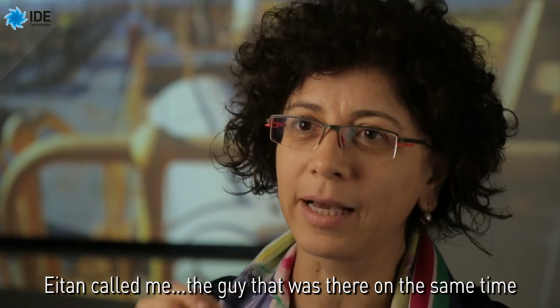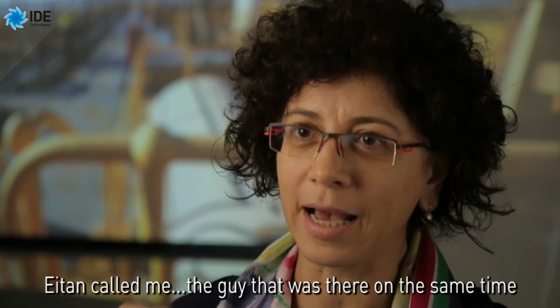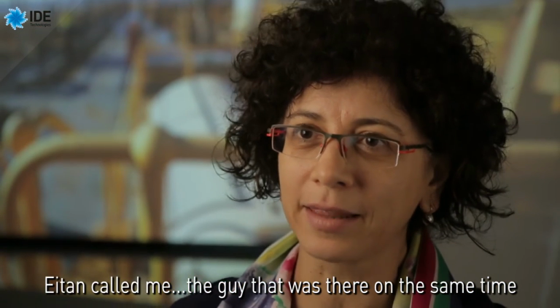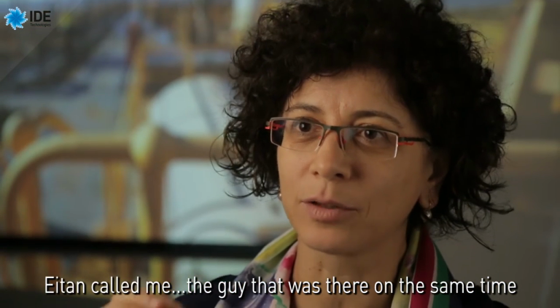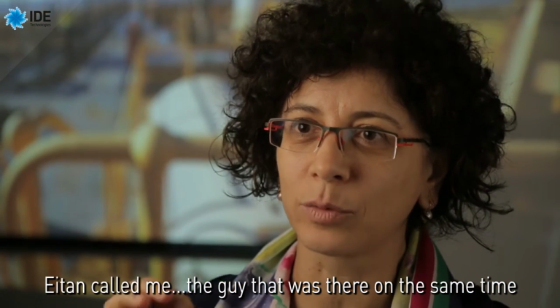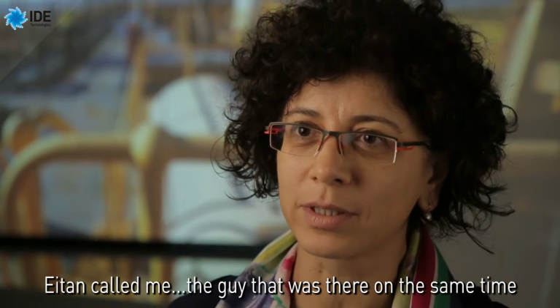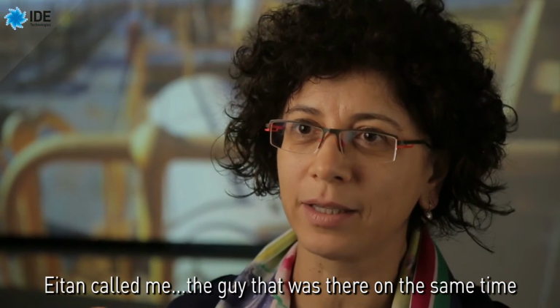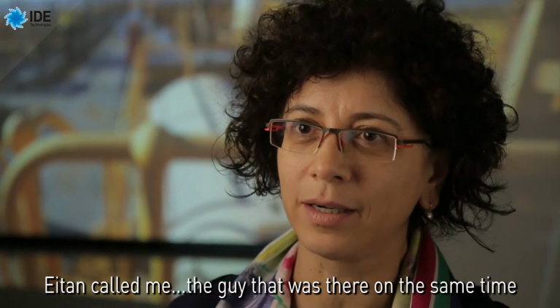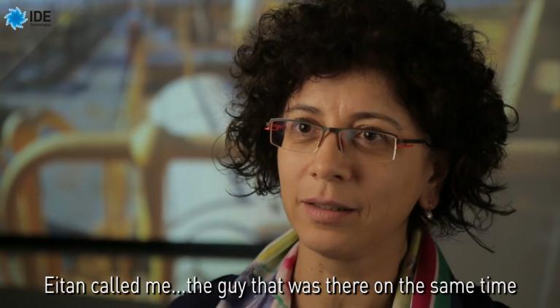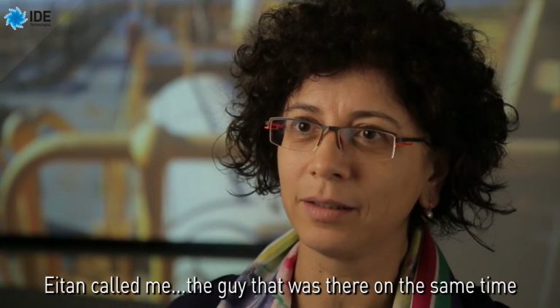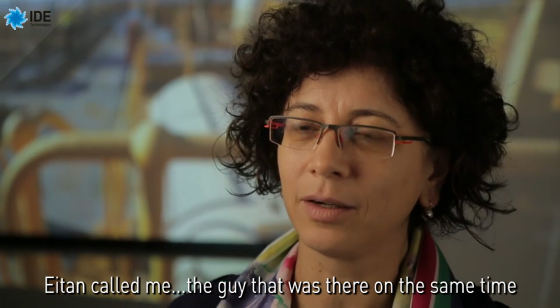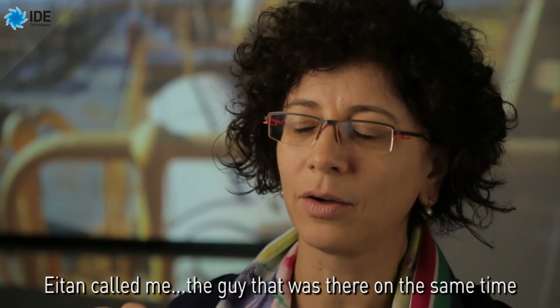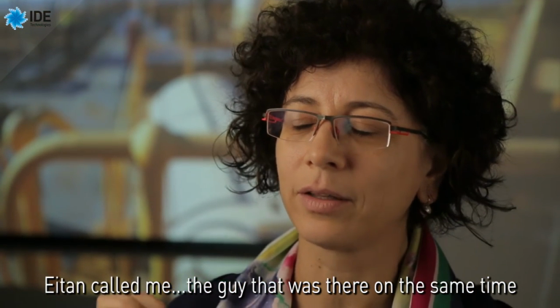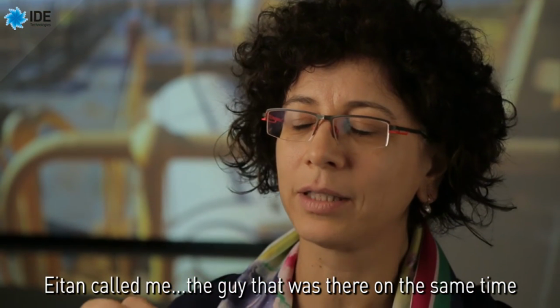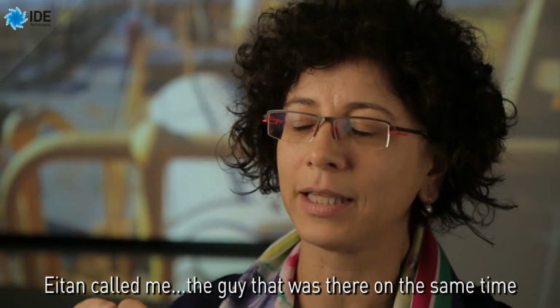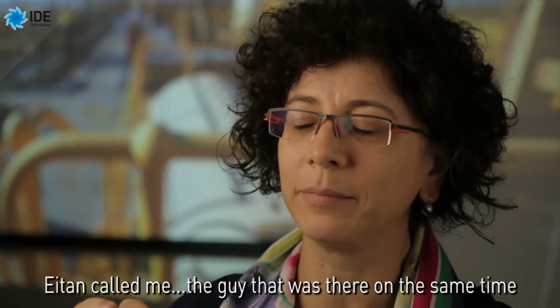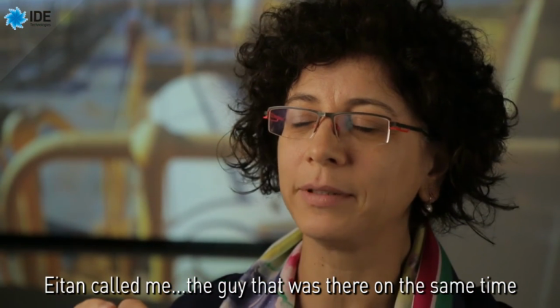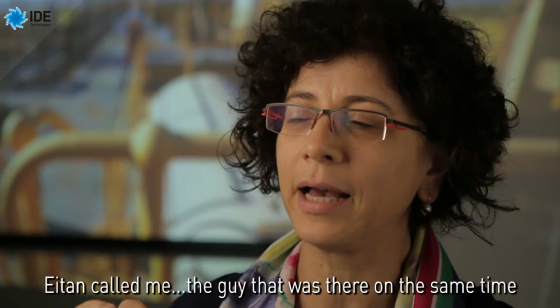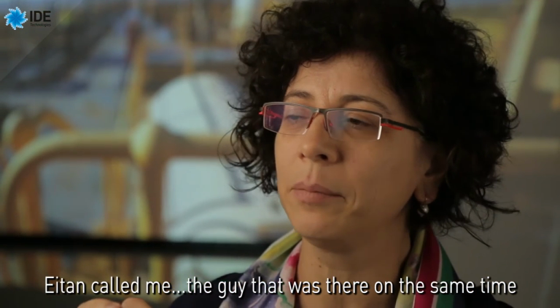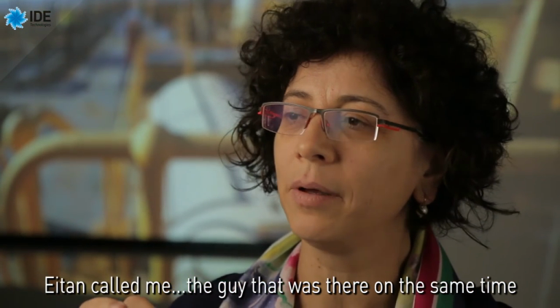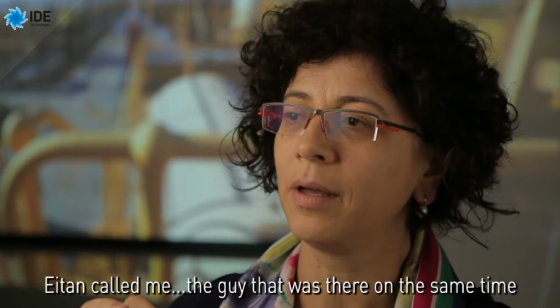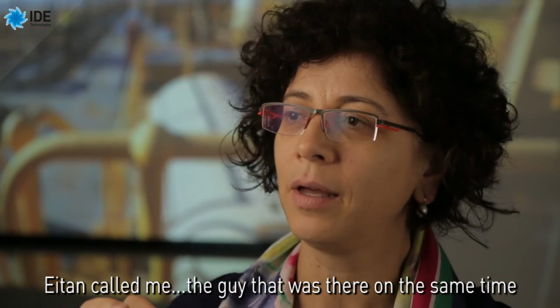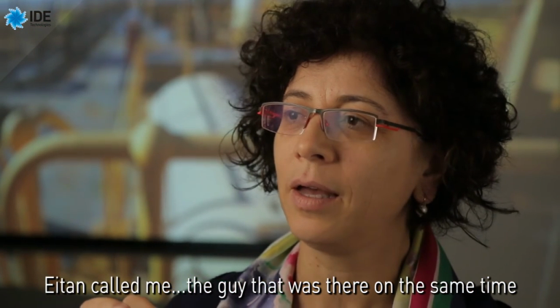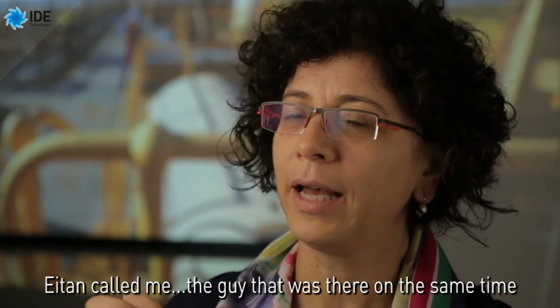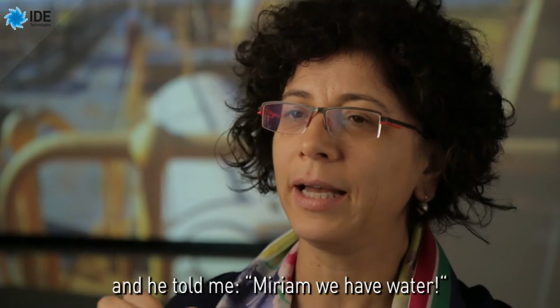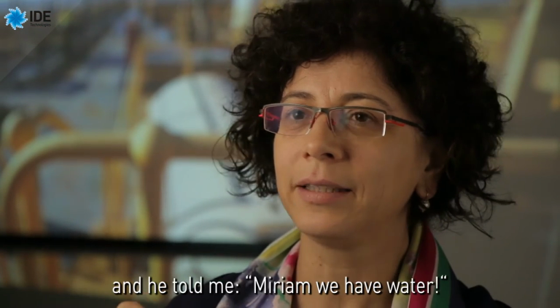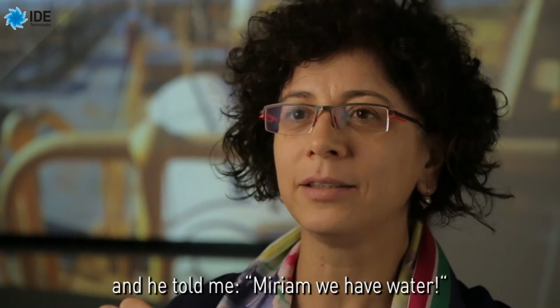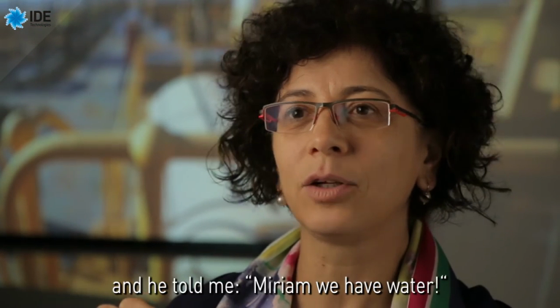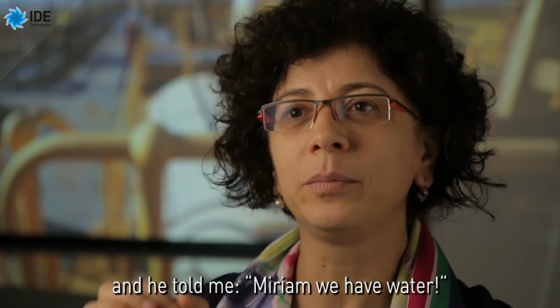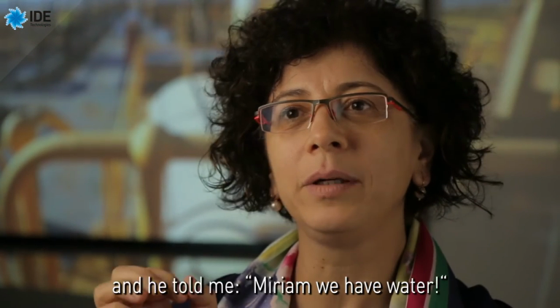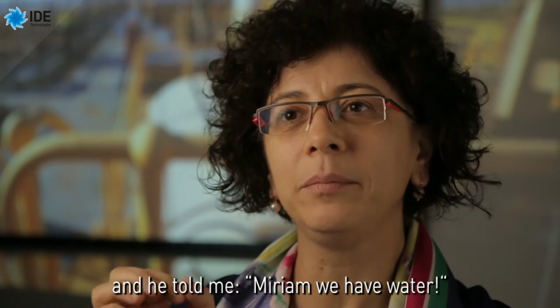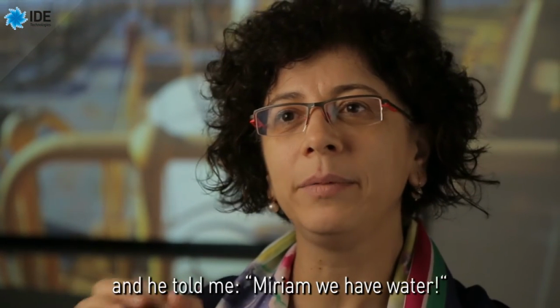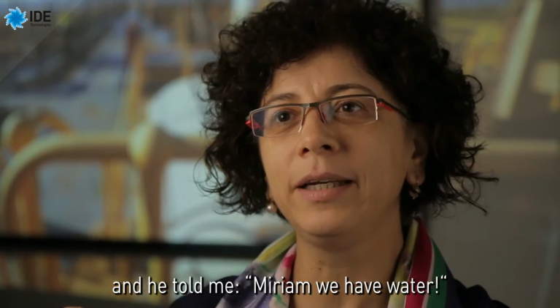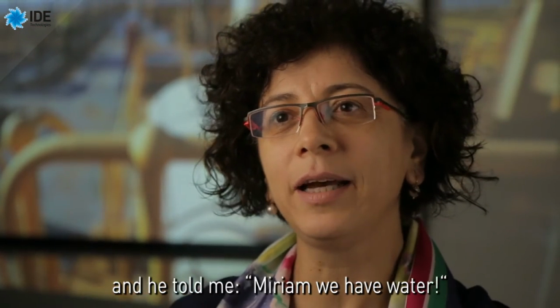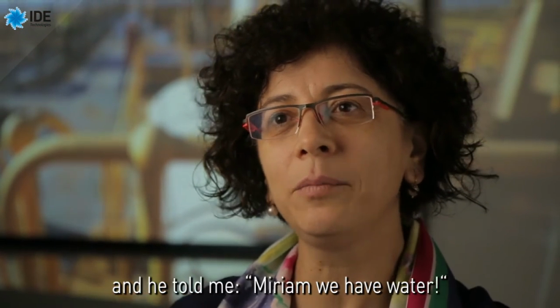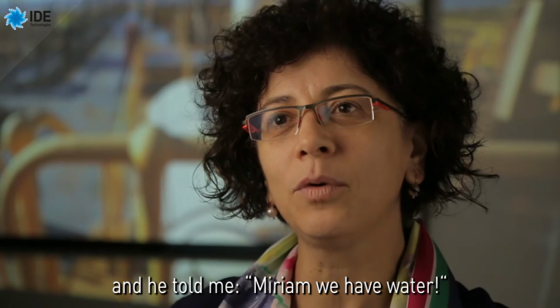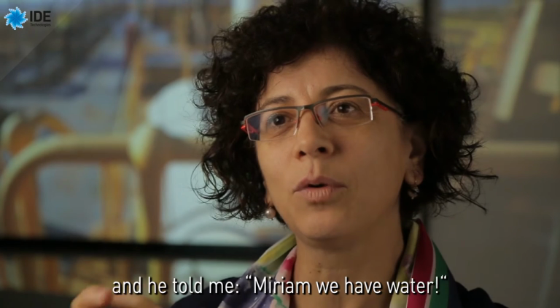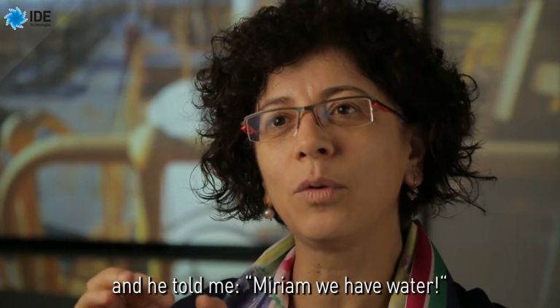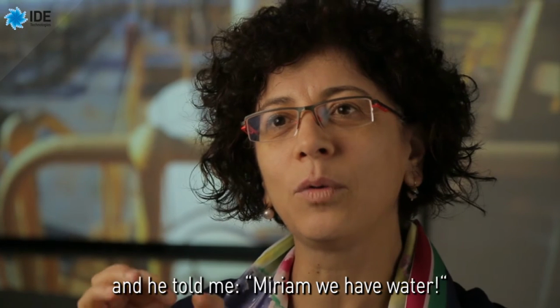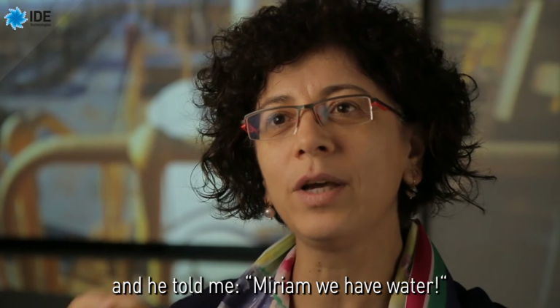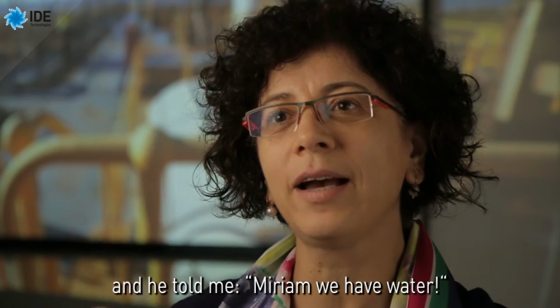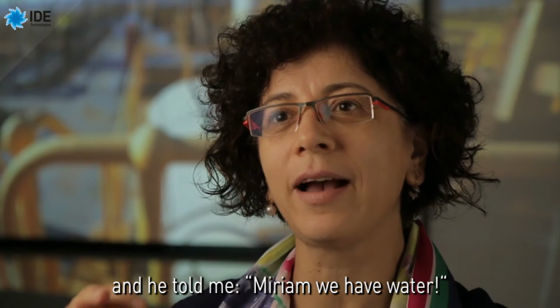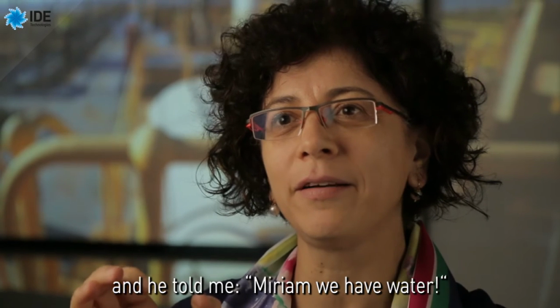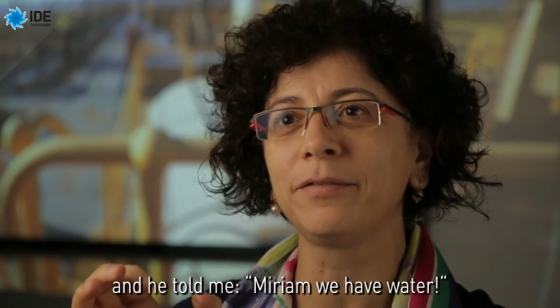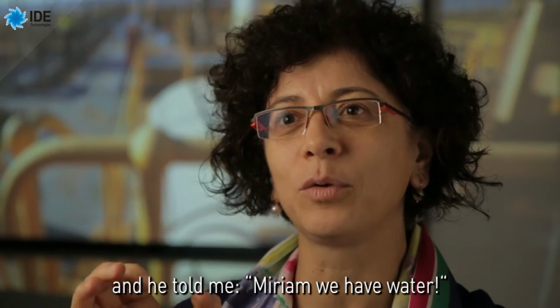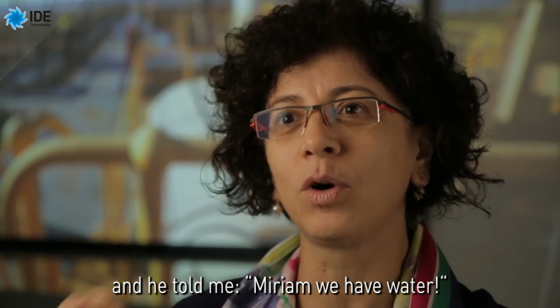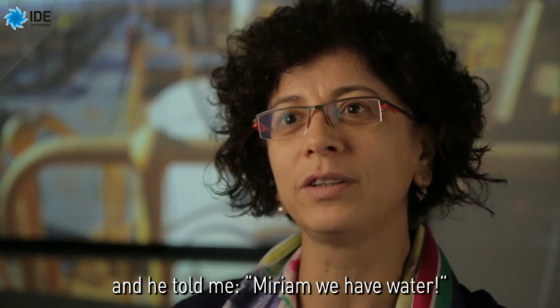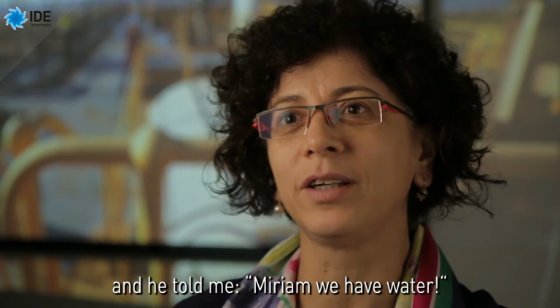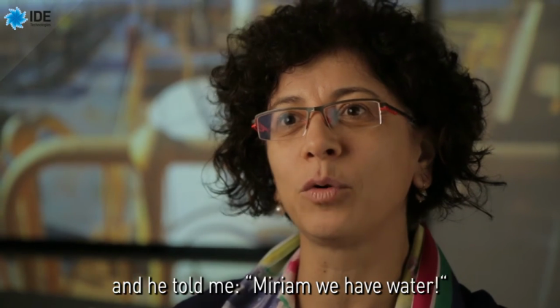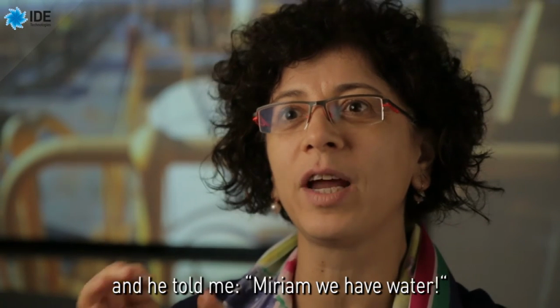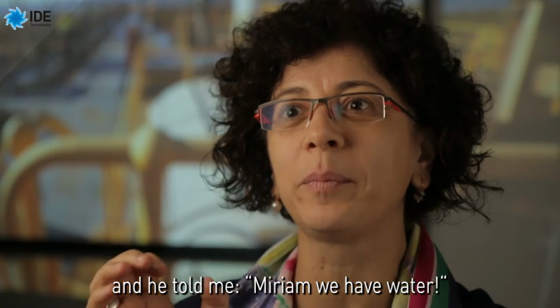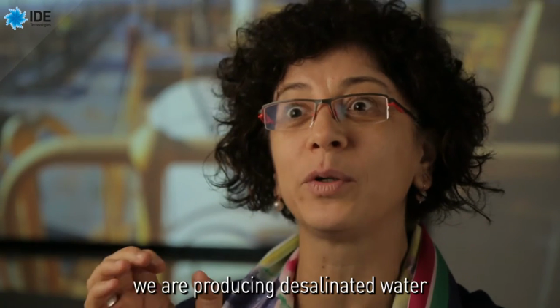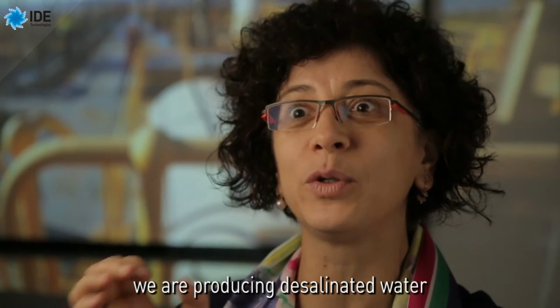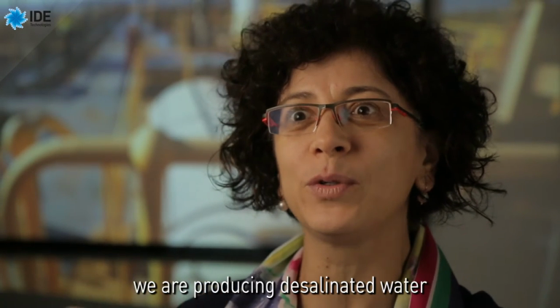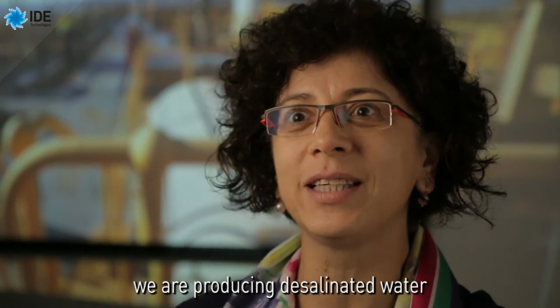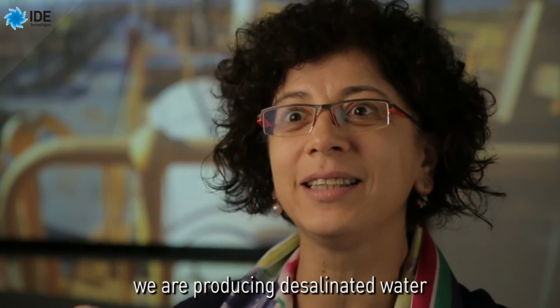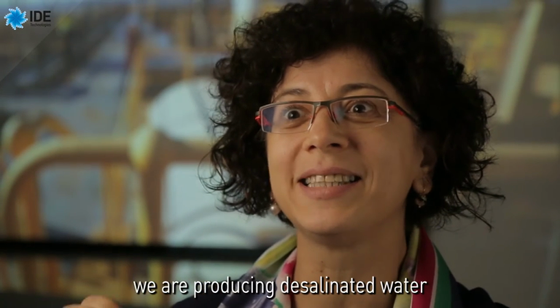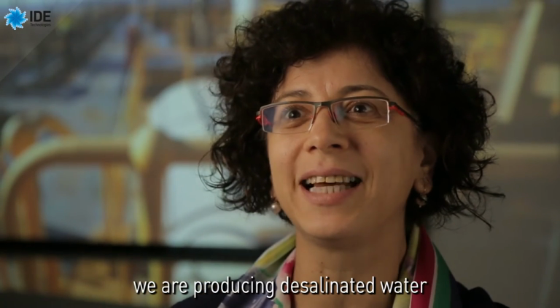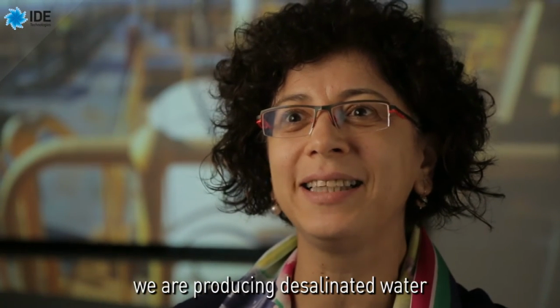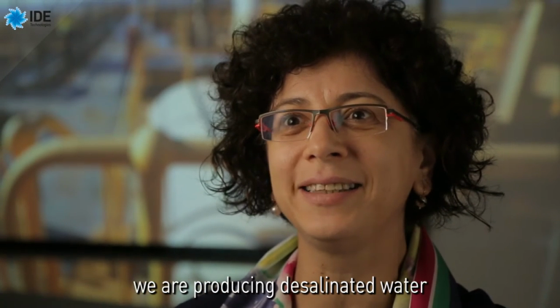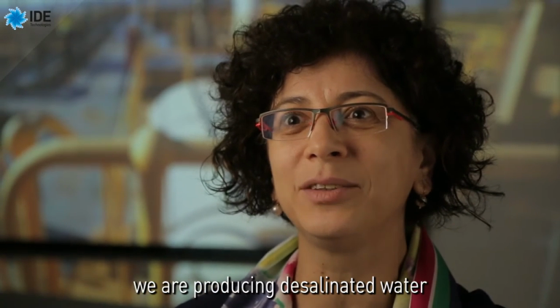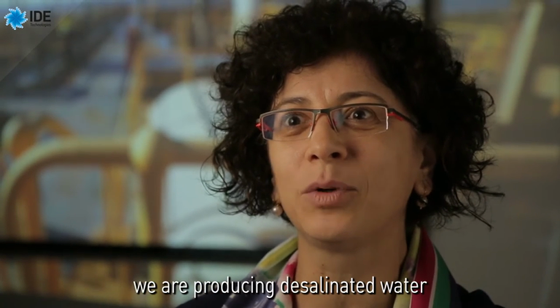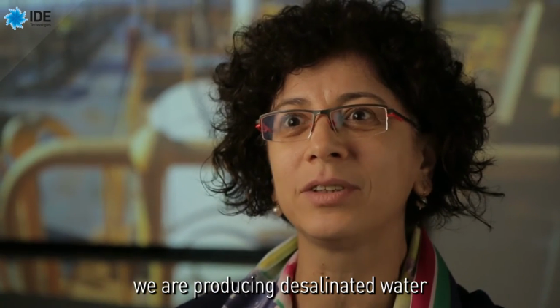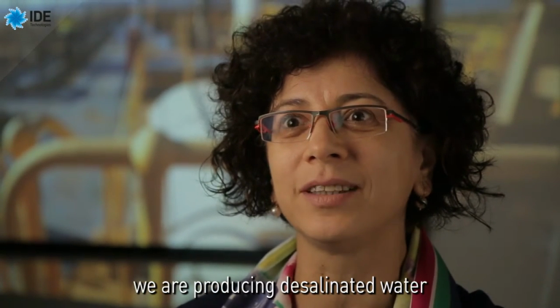Eitan called me — the guy that was there at the same time — and he told me: 'Miriam, we have water. We are producing desalinated water.'